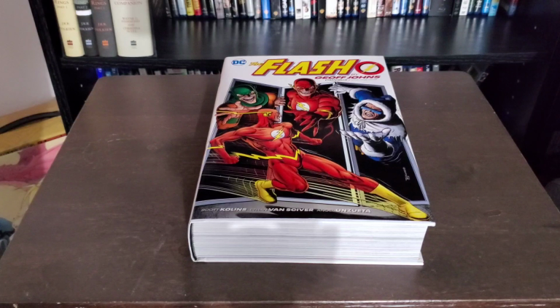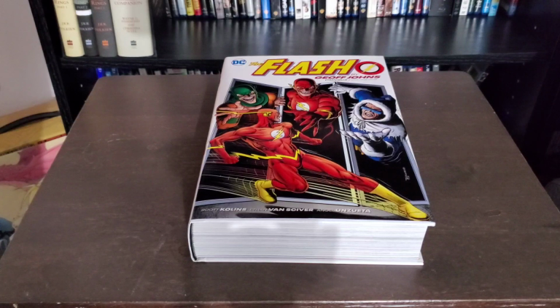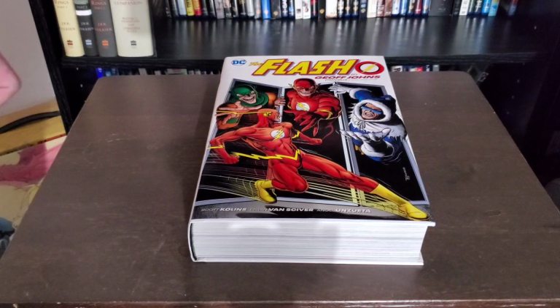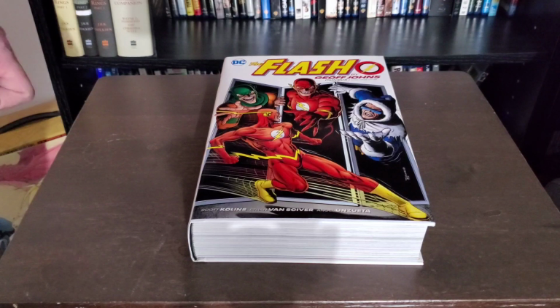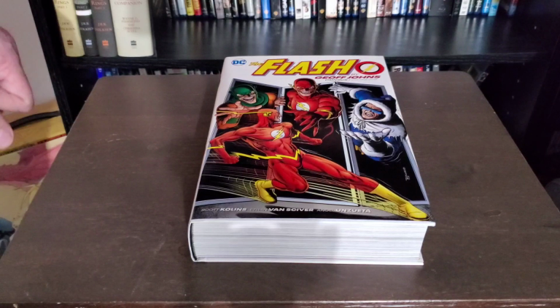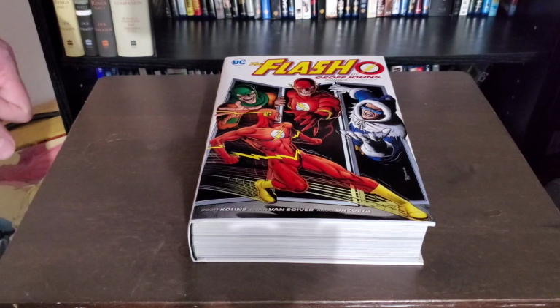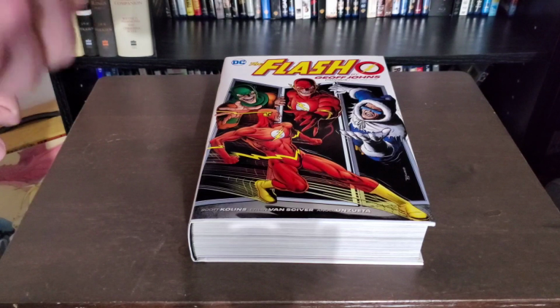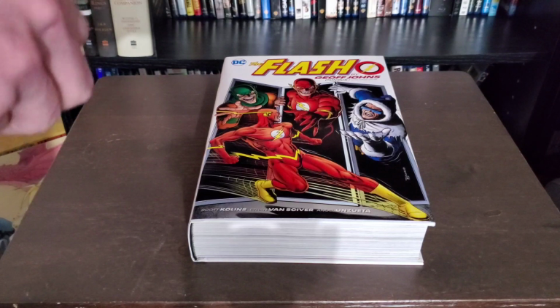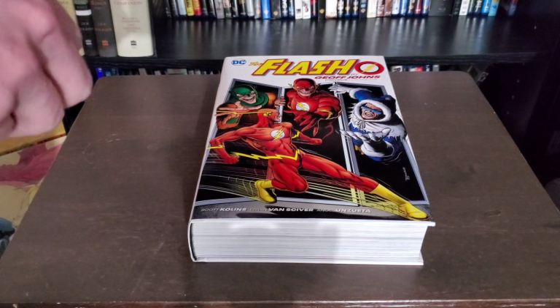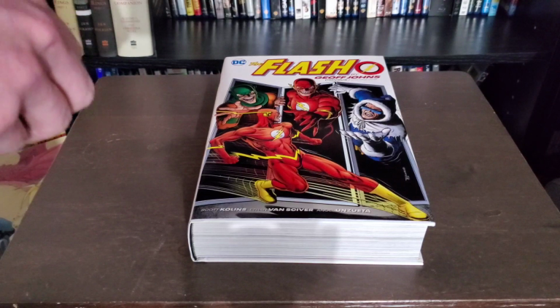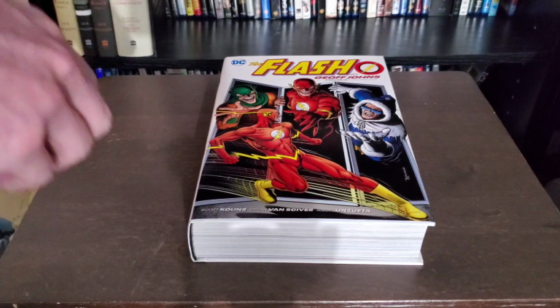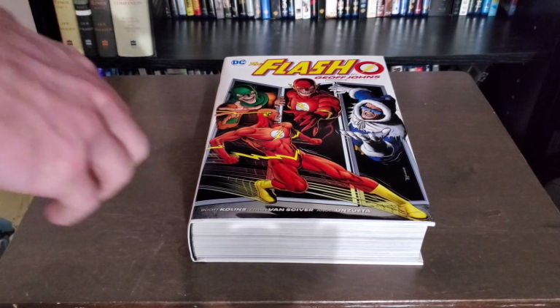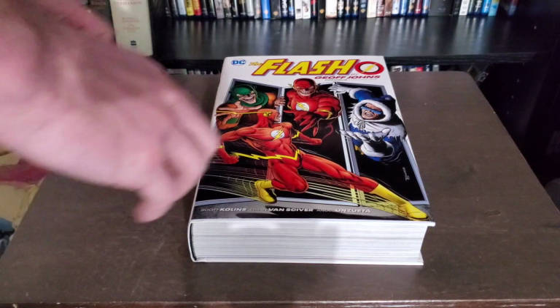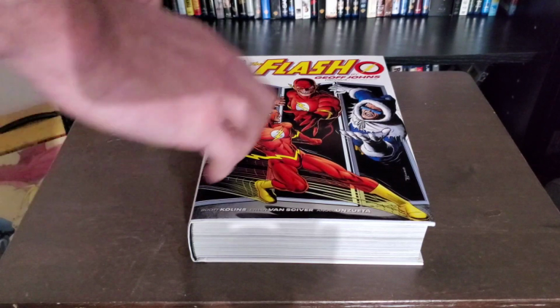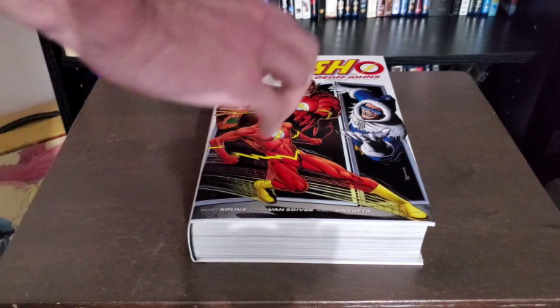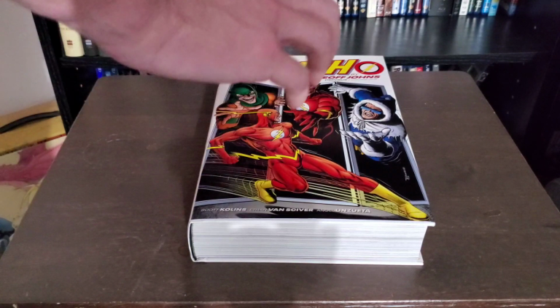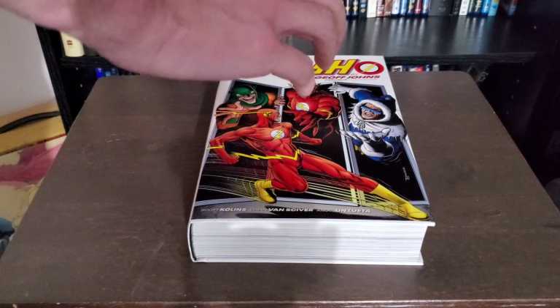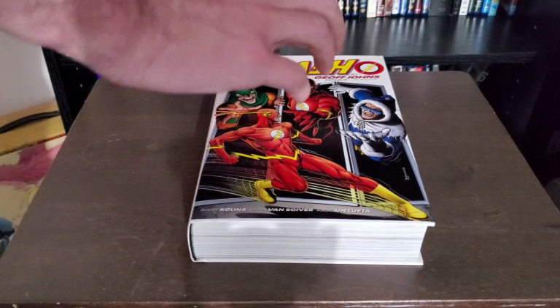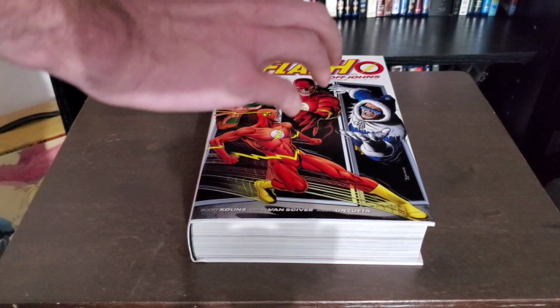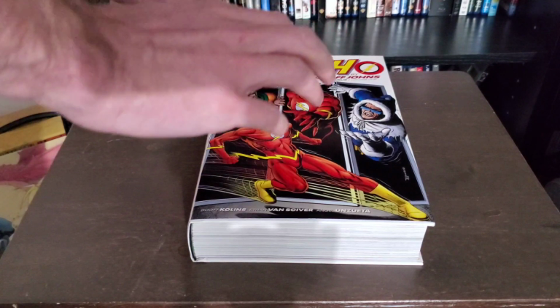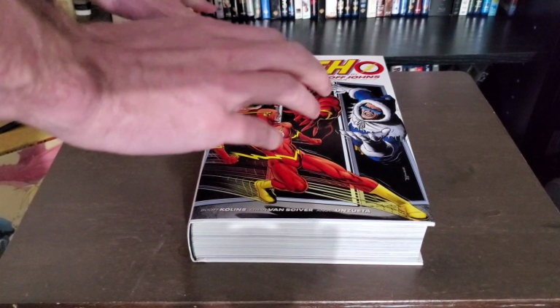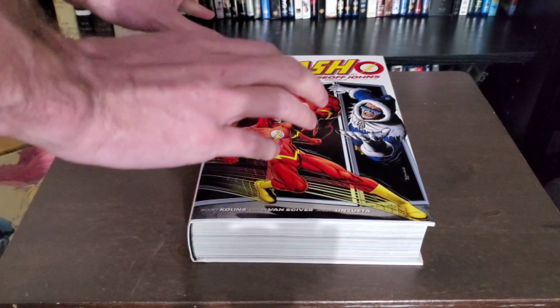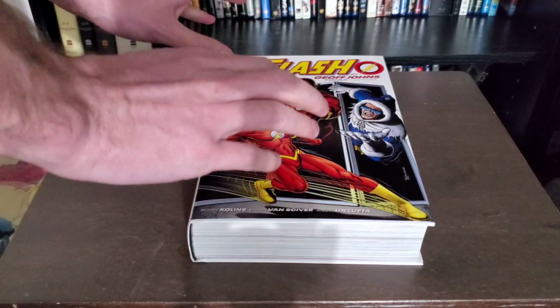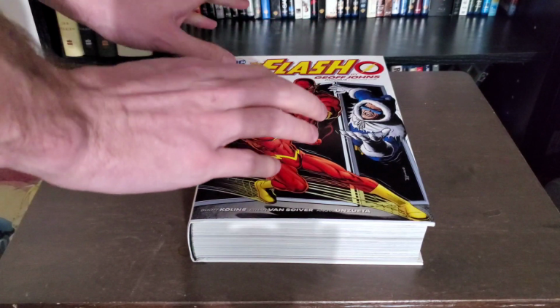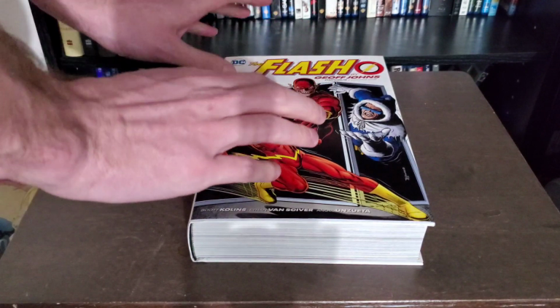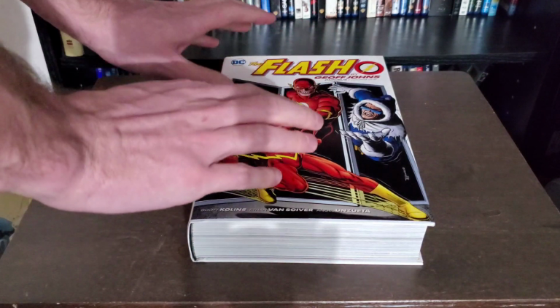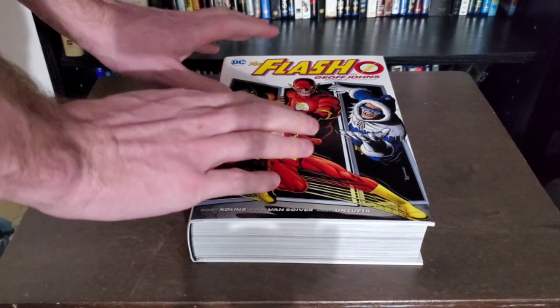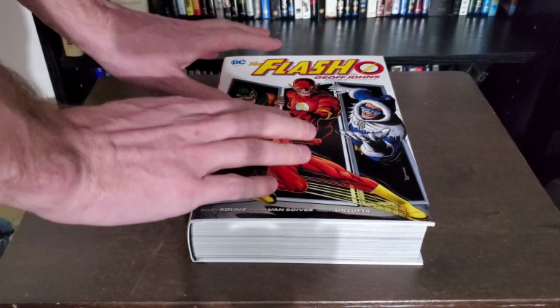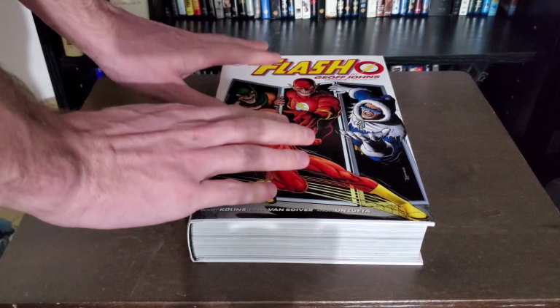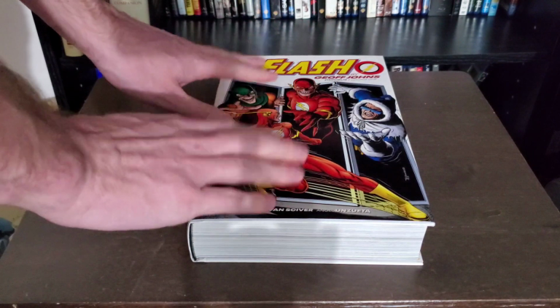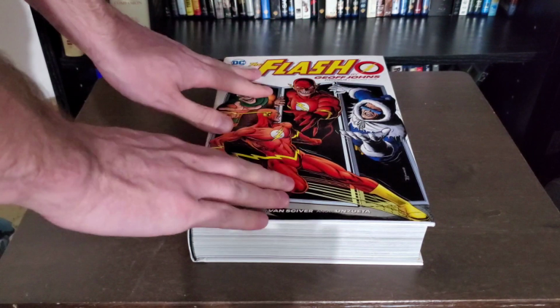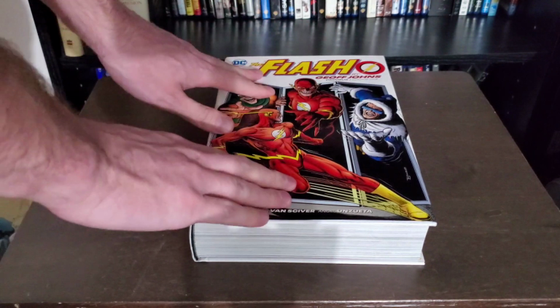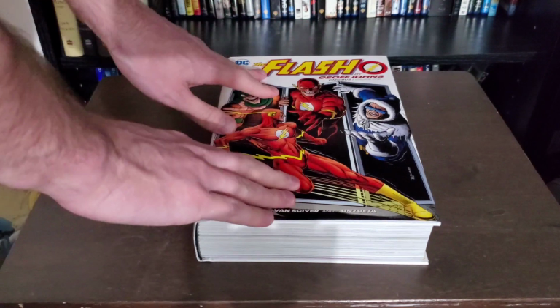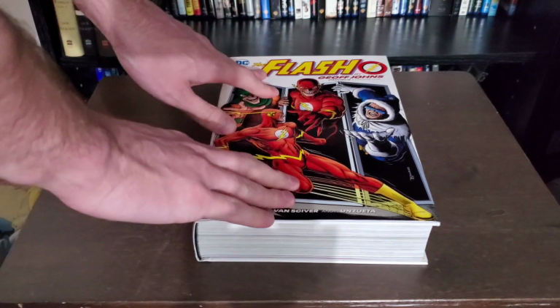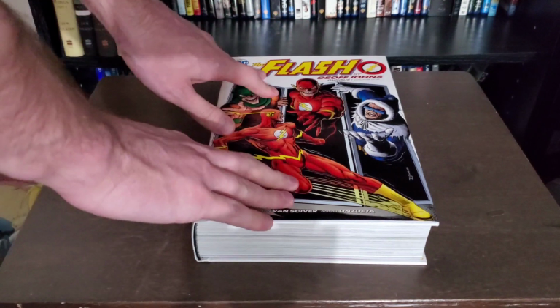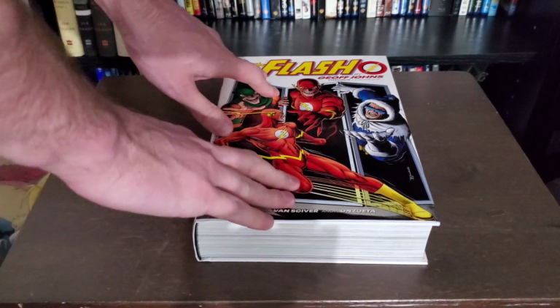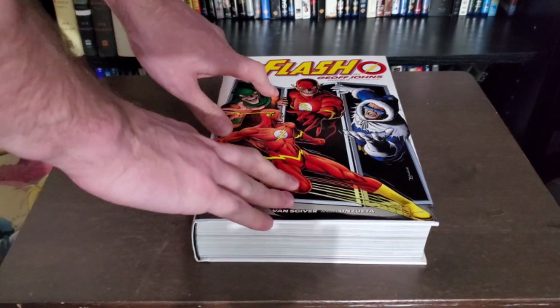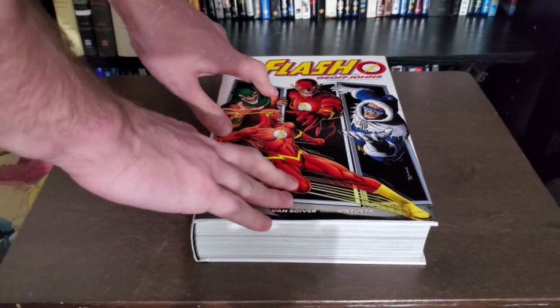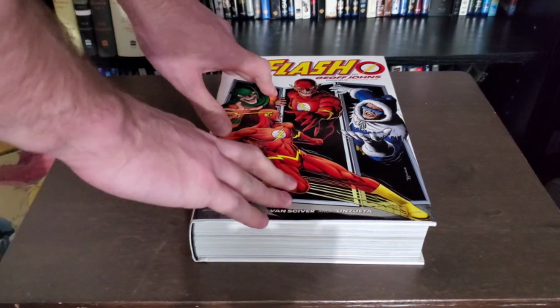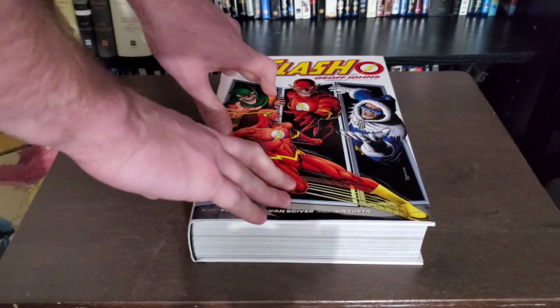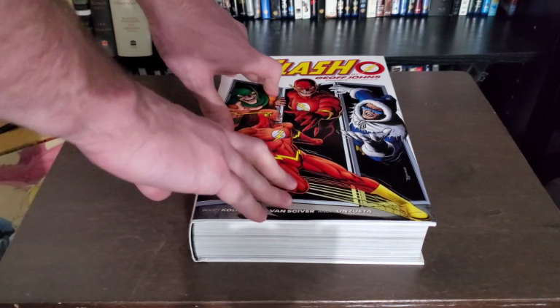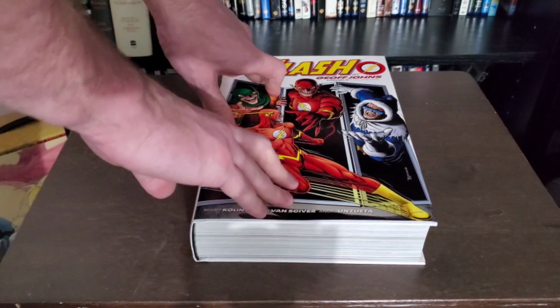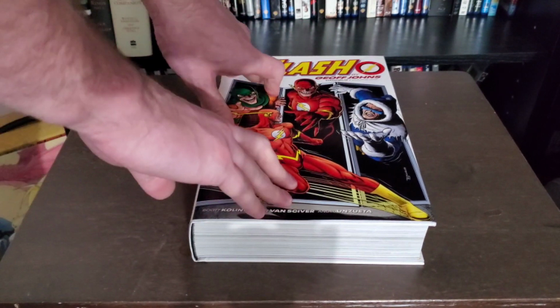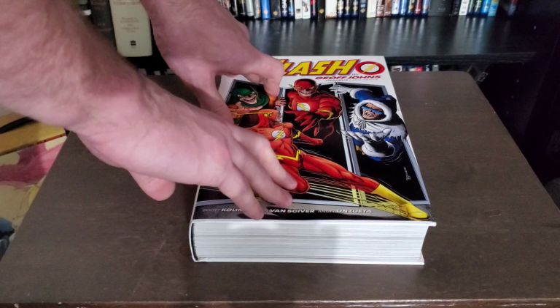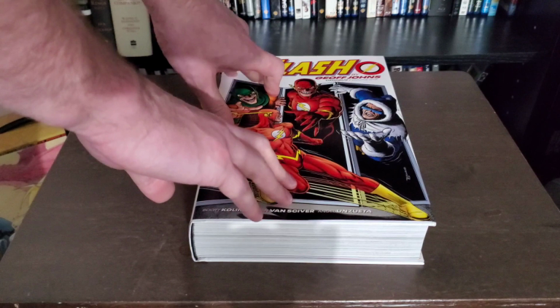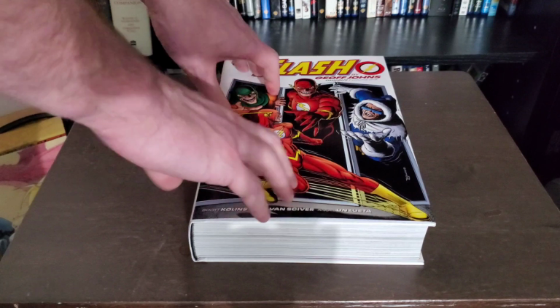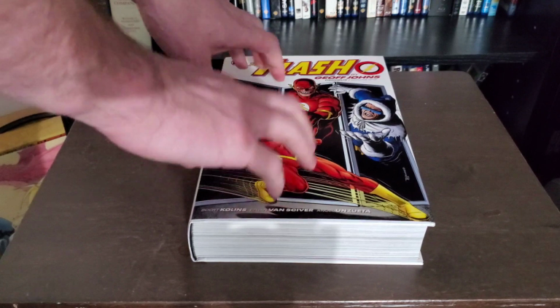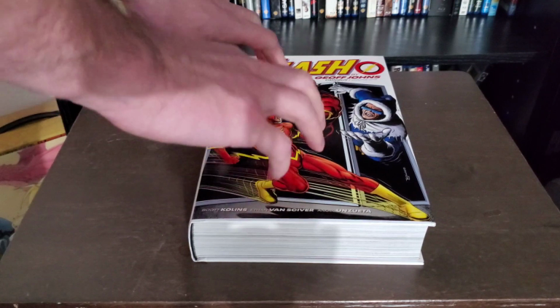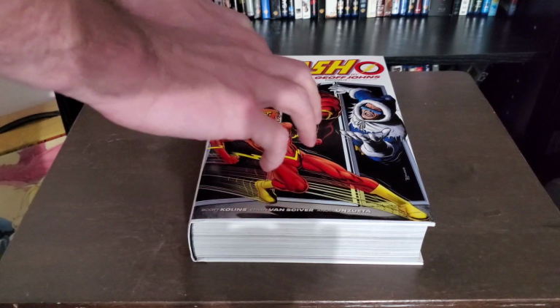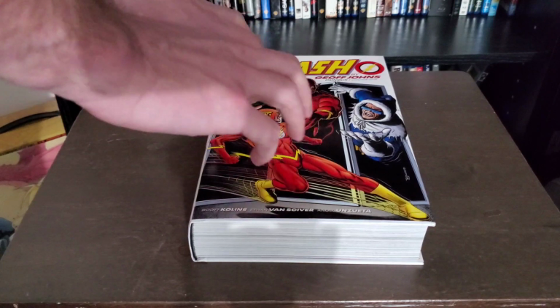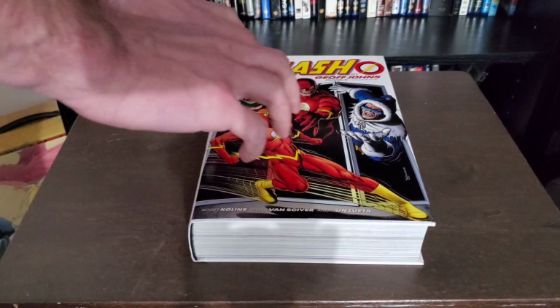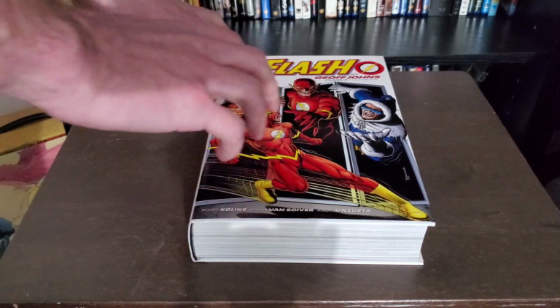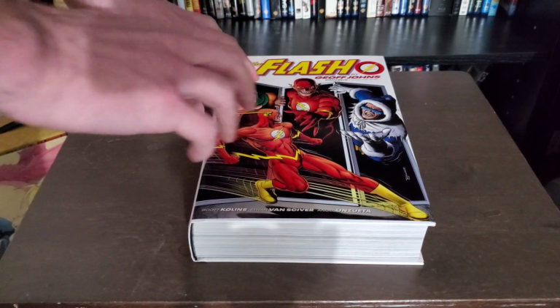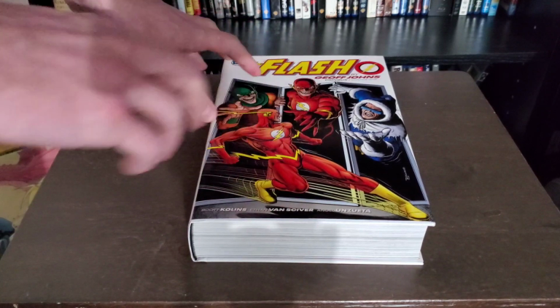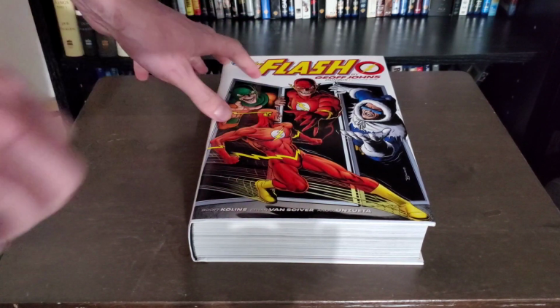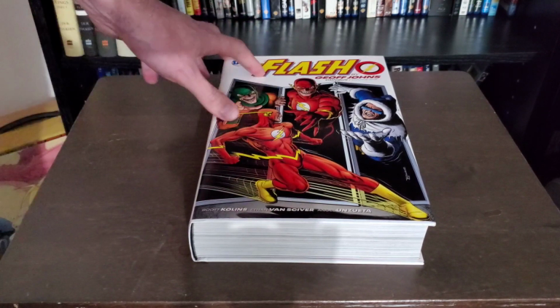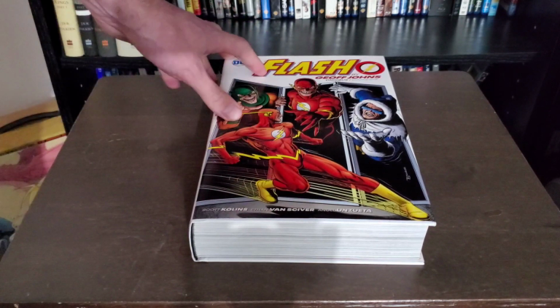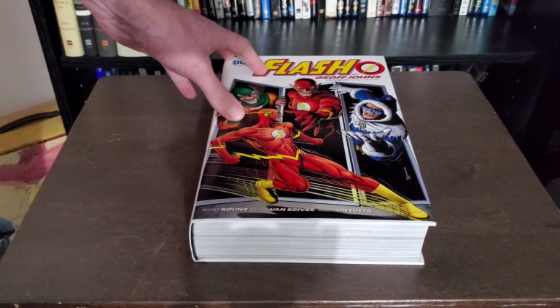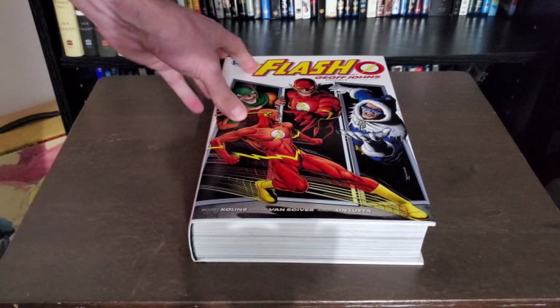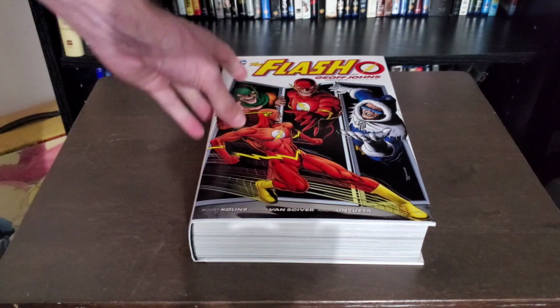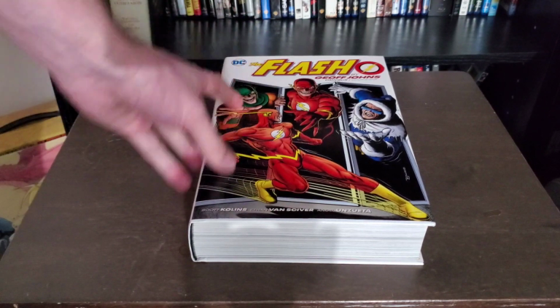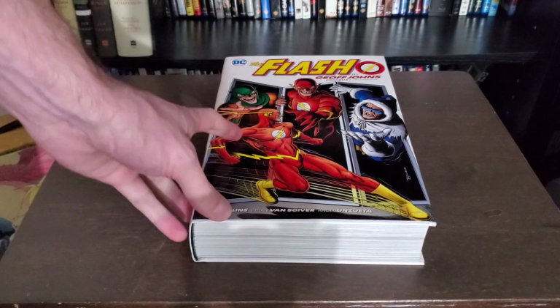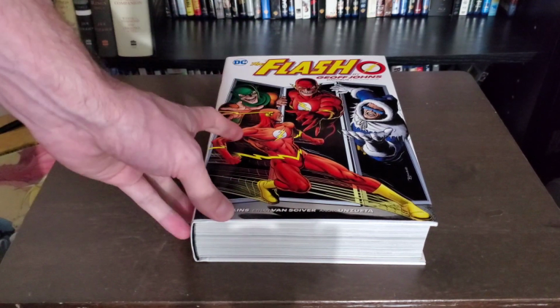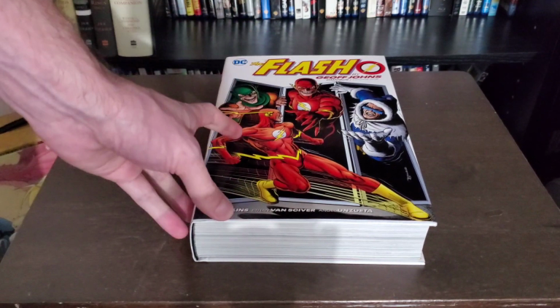Alright, hello everyone, it's Silver Kyle, and today we are going to be taking a look at how I stretch out an omnibus that has a very tight binding.